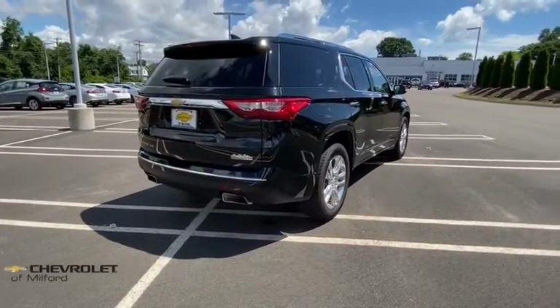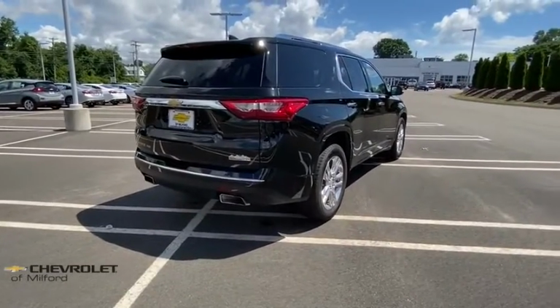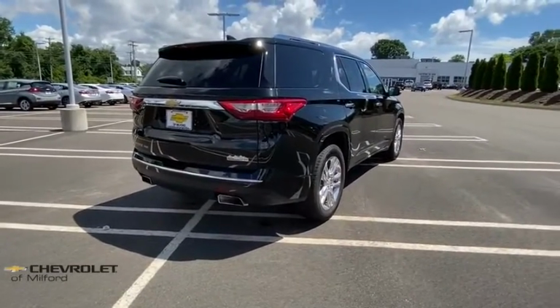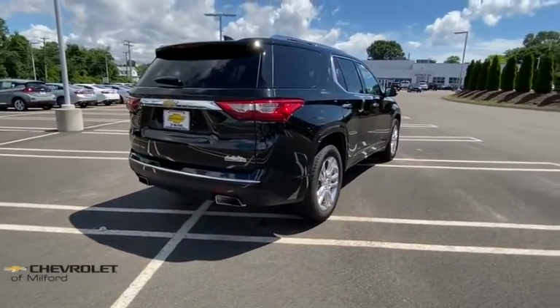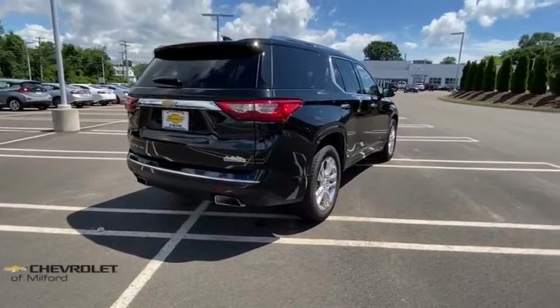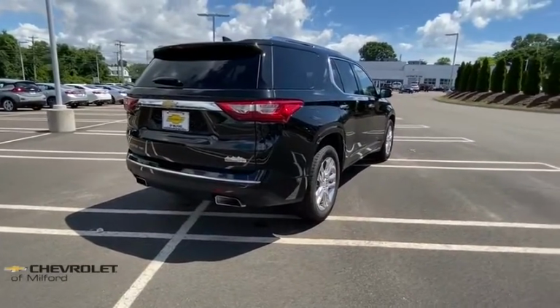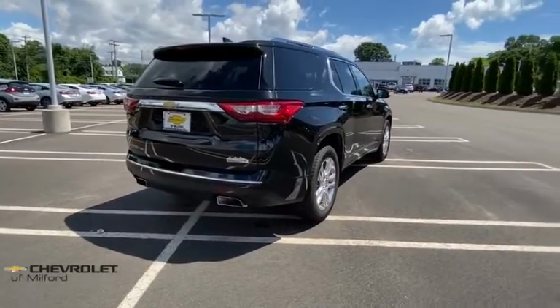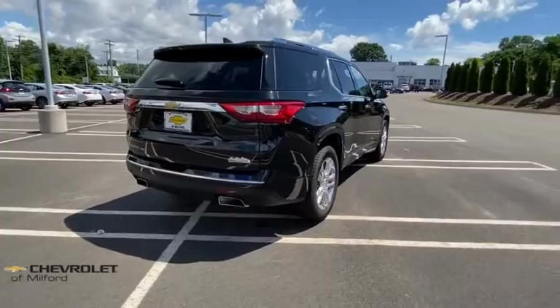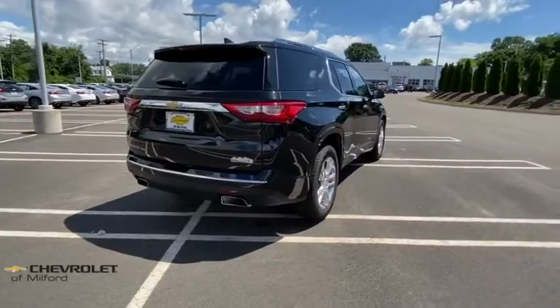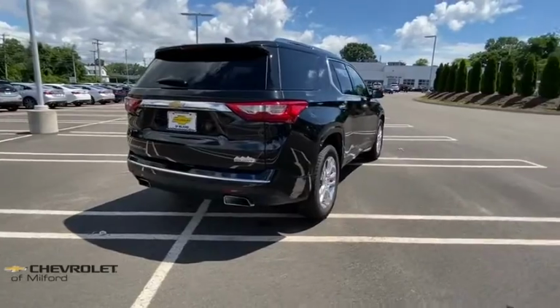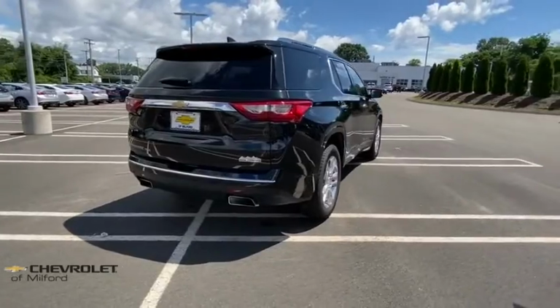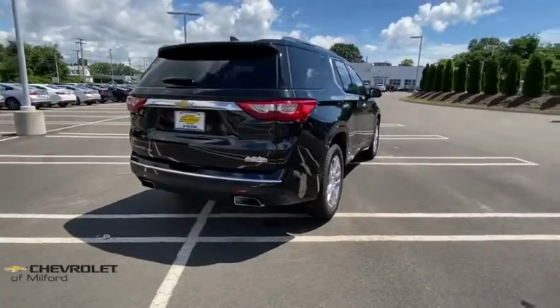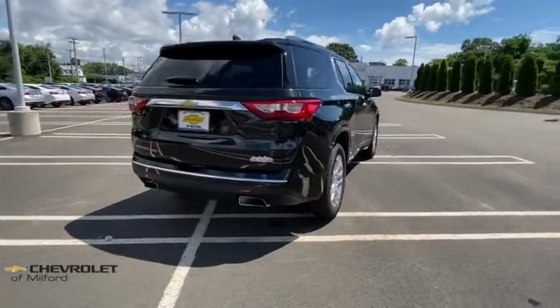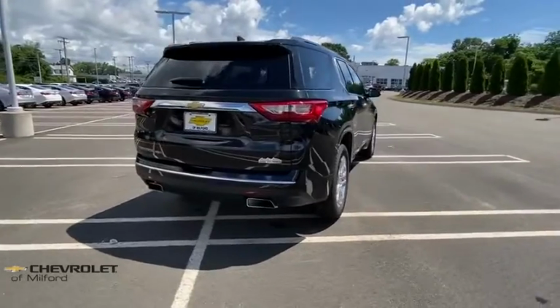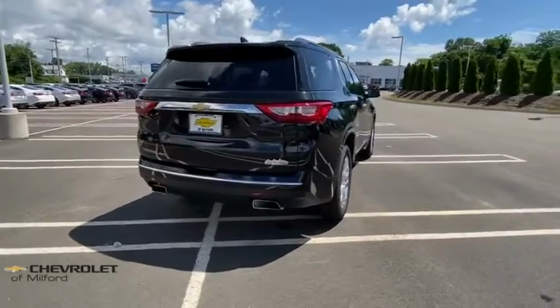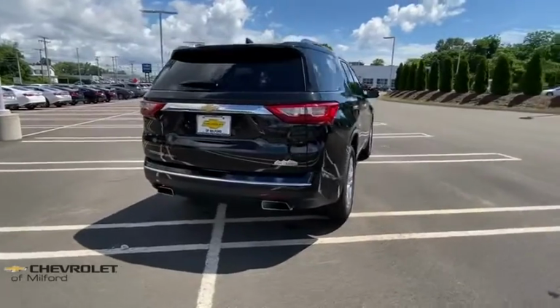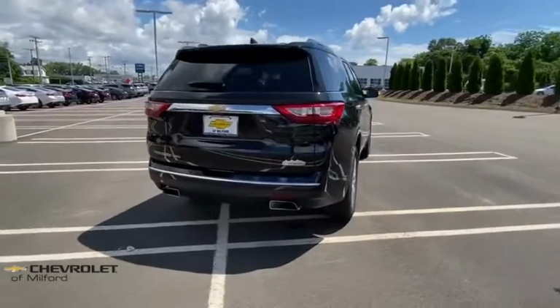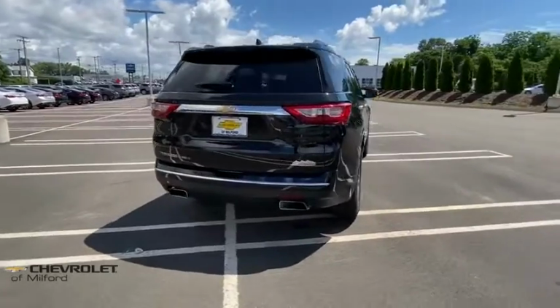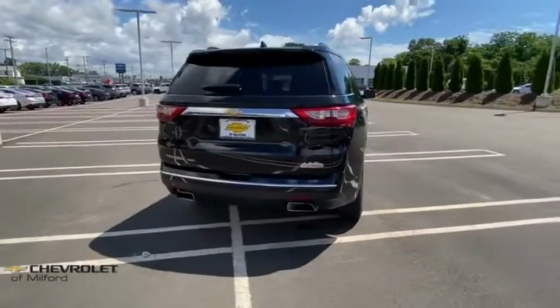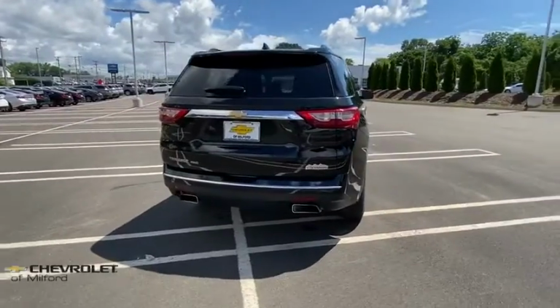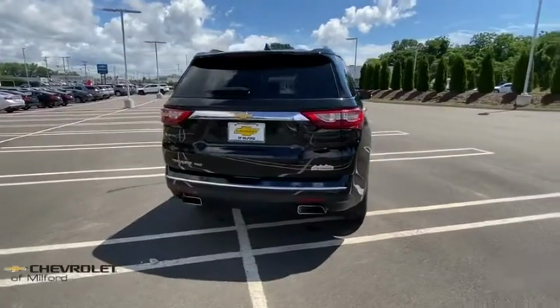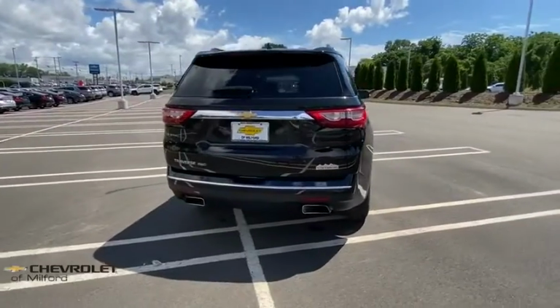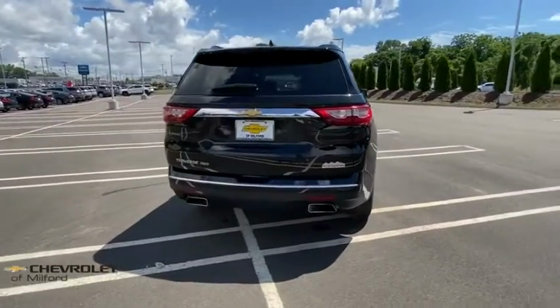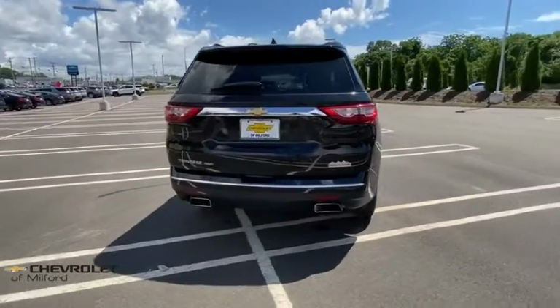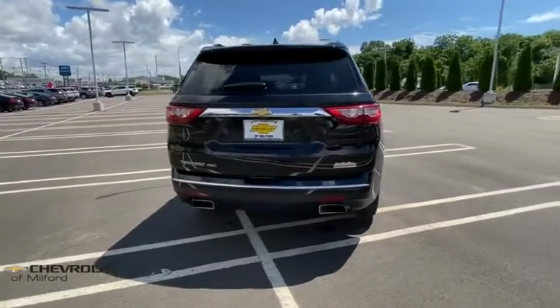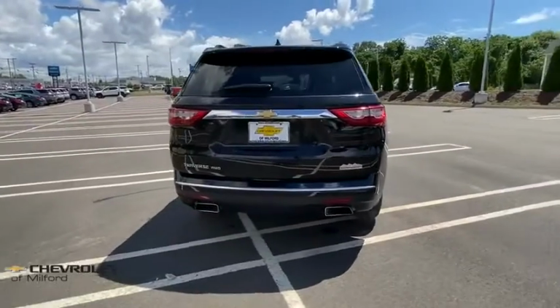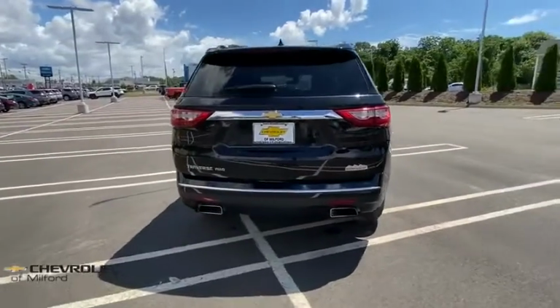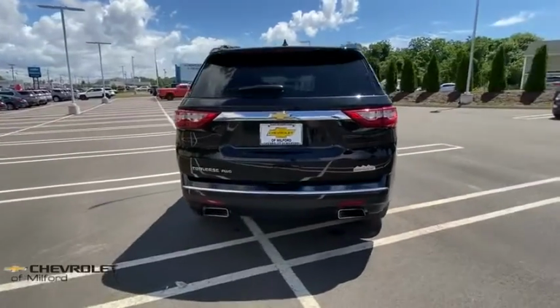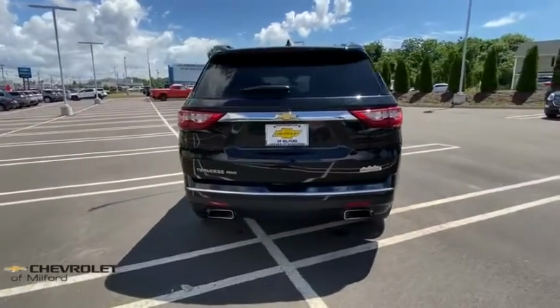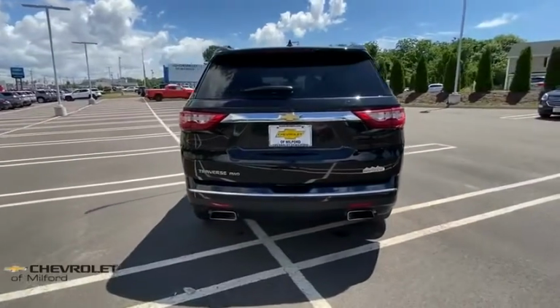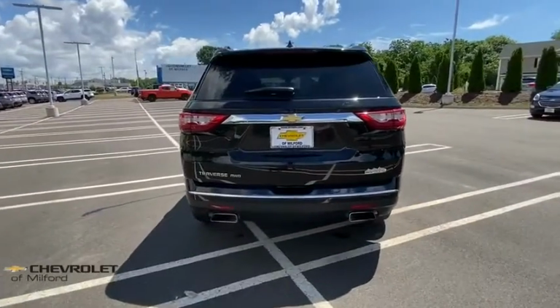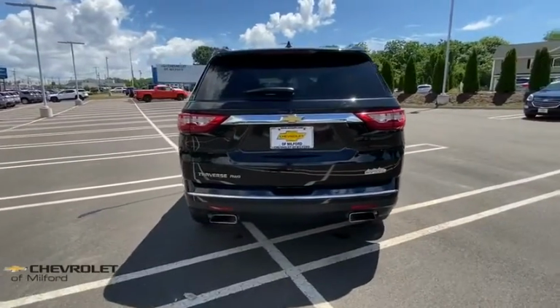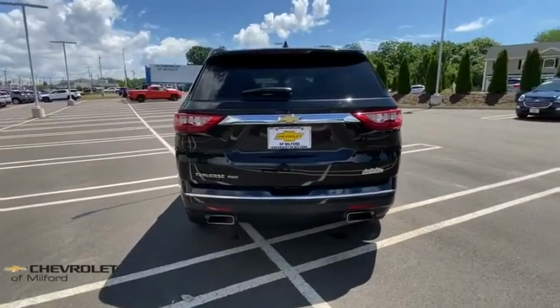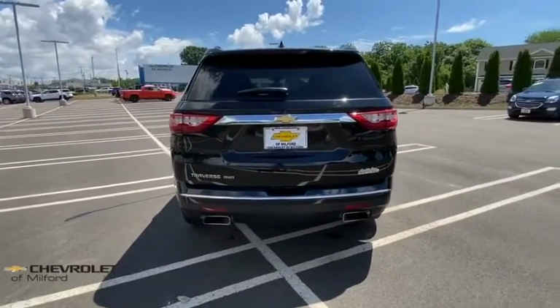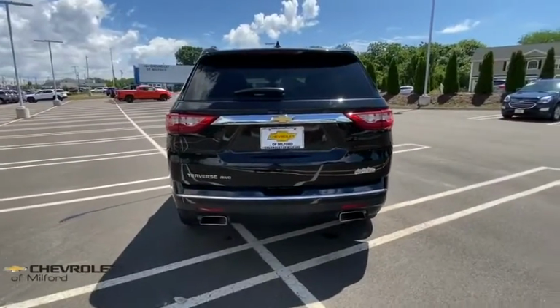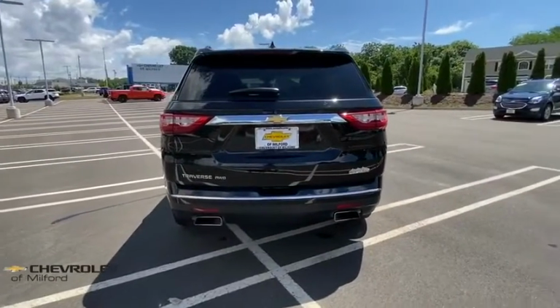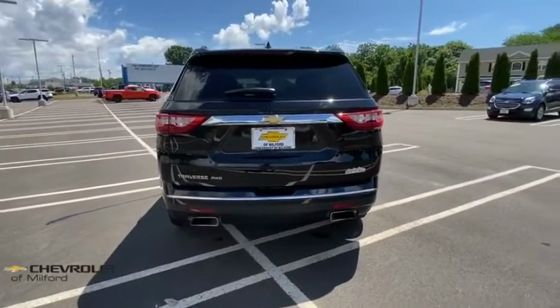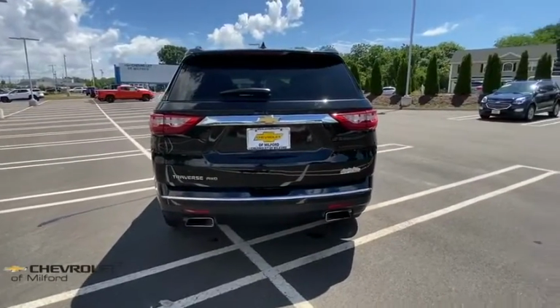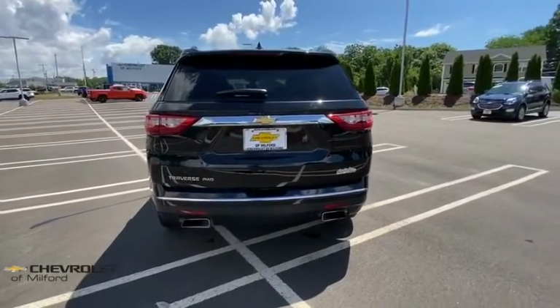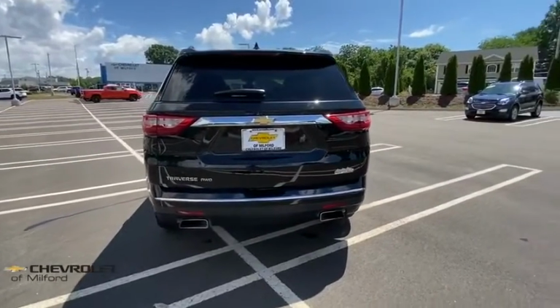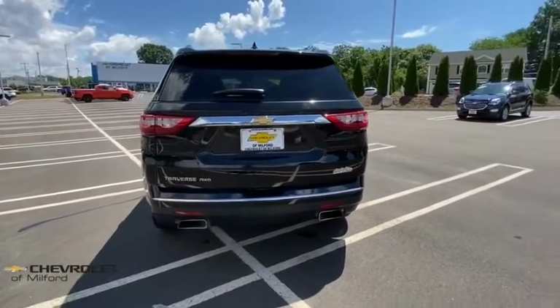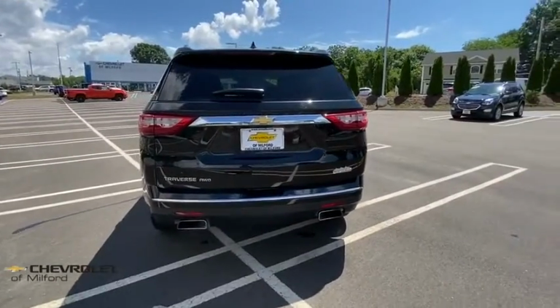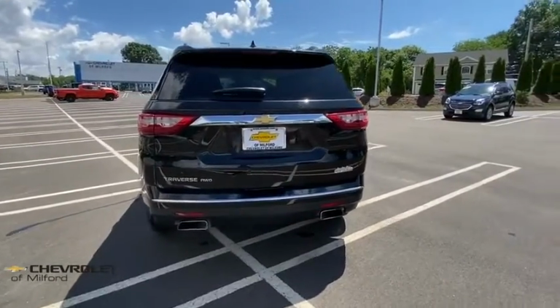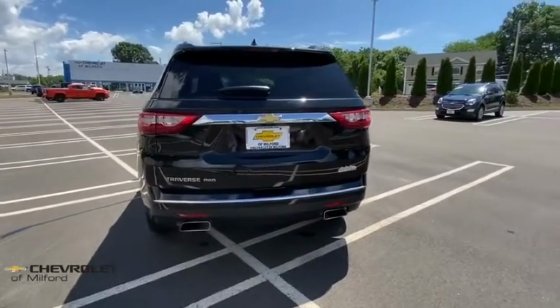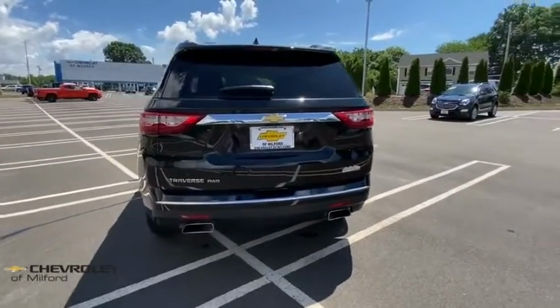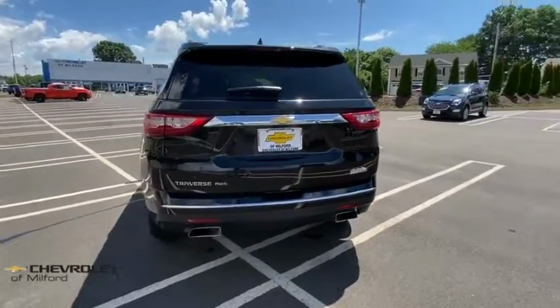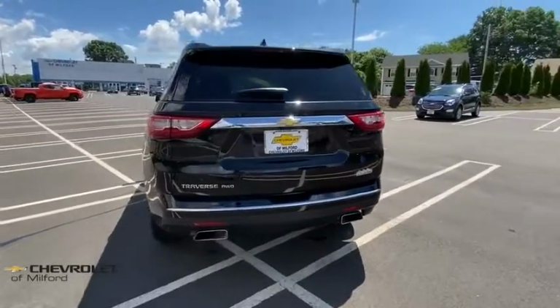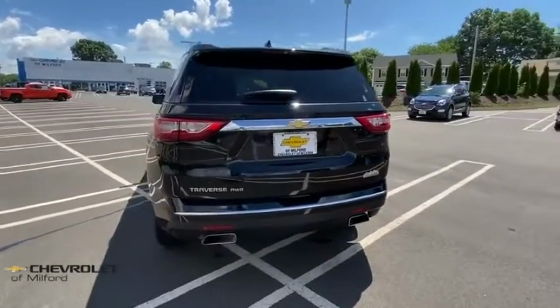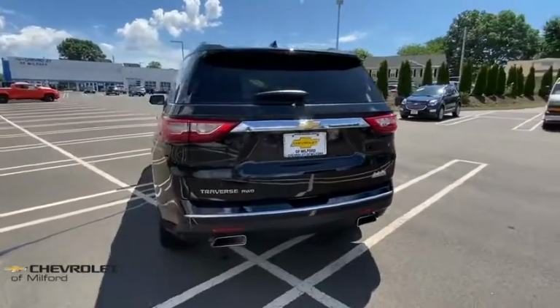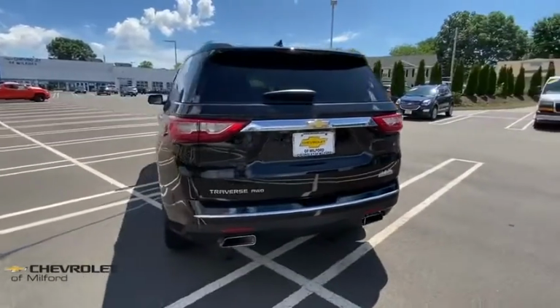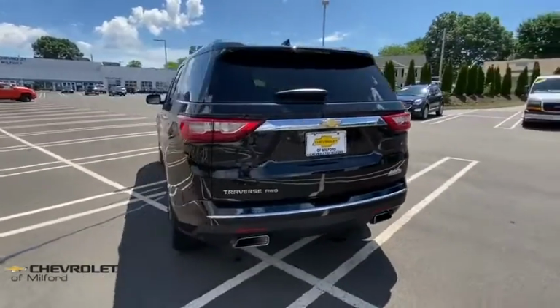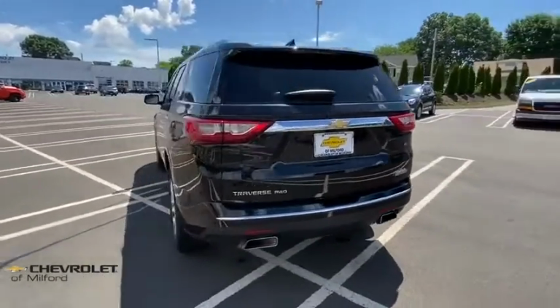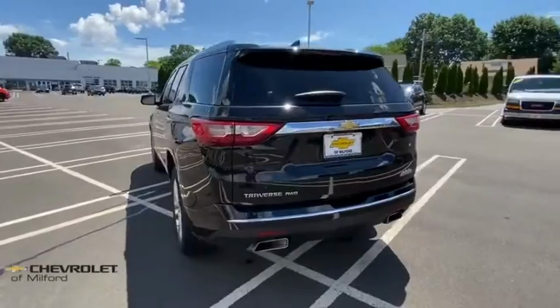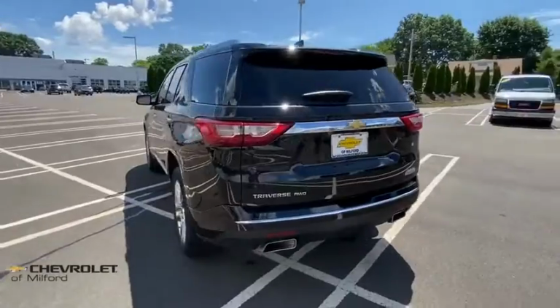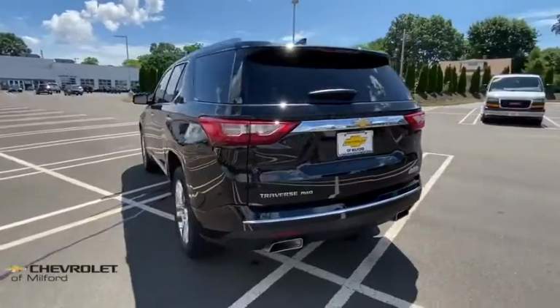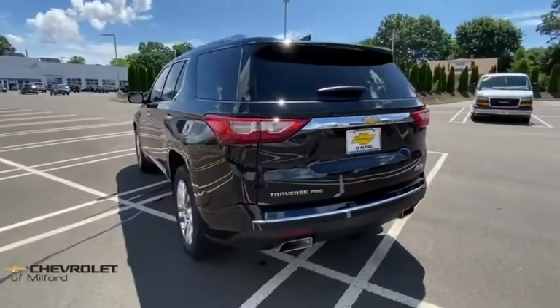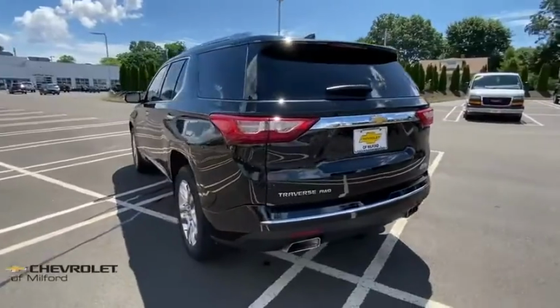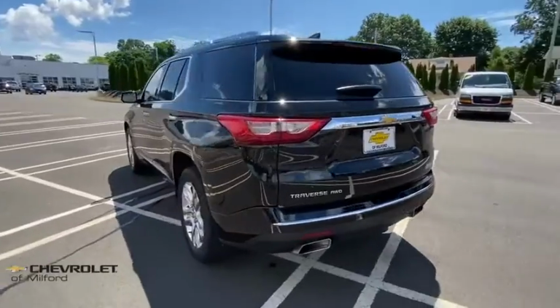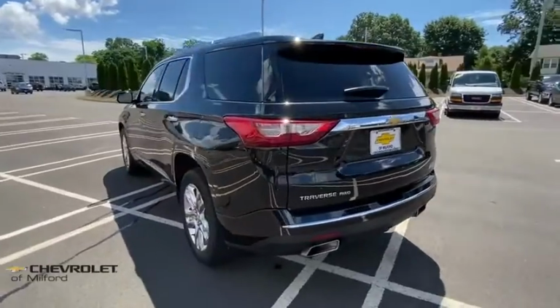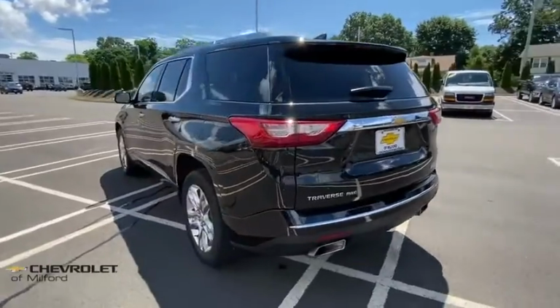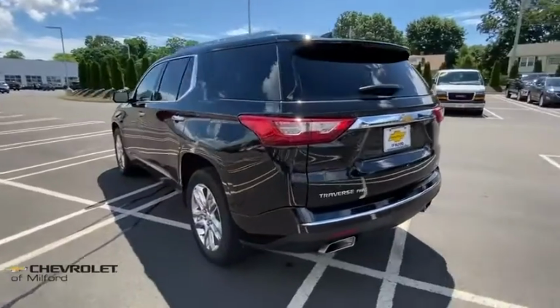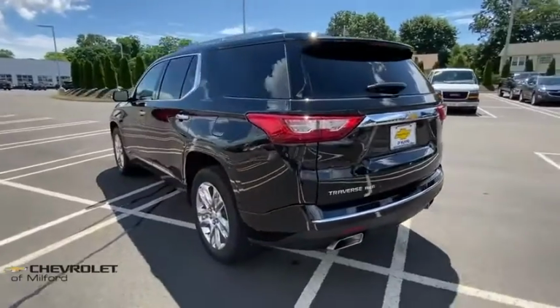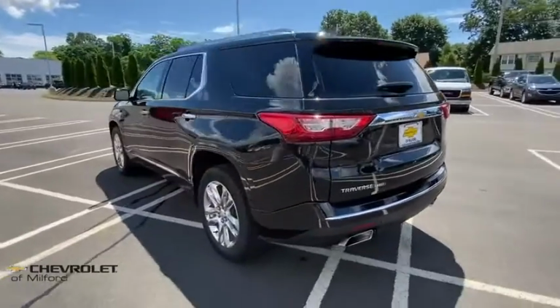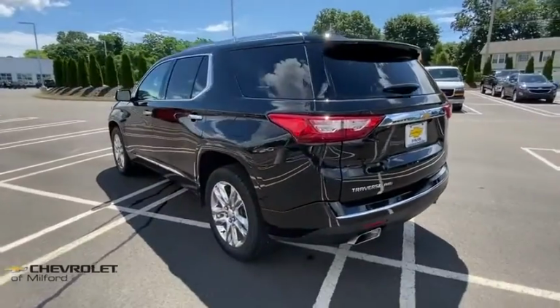This vehicle has less than 35,000 miles. Here are some of this vehicle's great options: power liftgate, traction control.